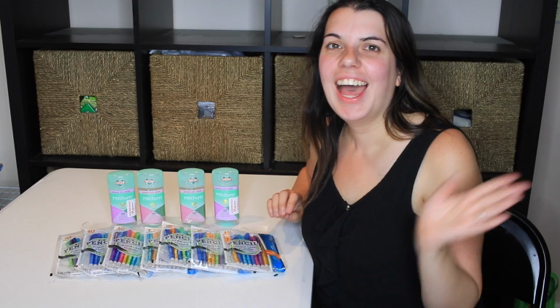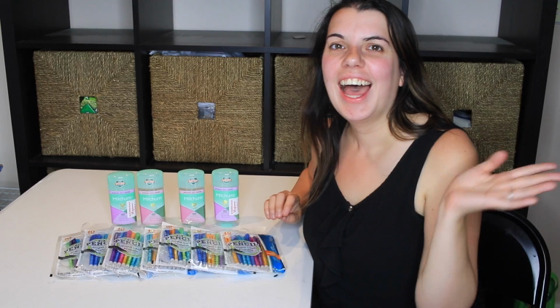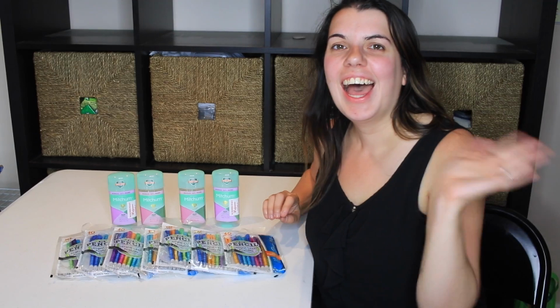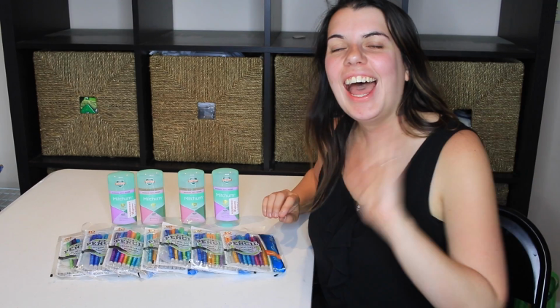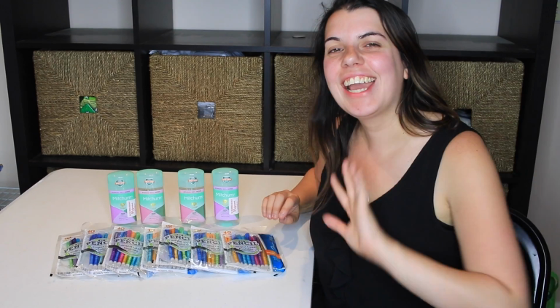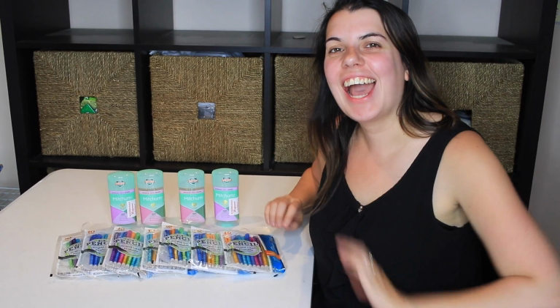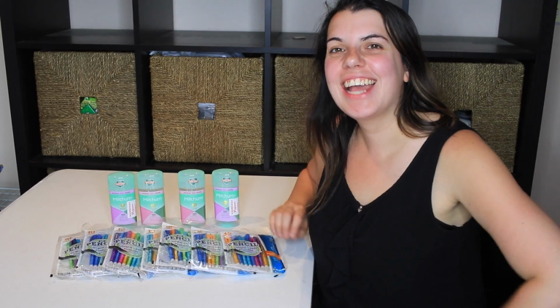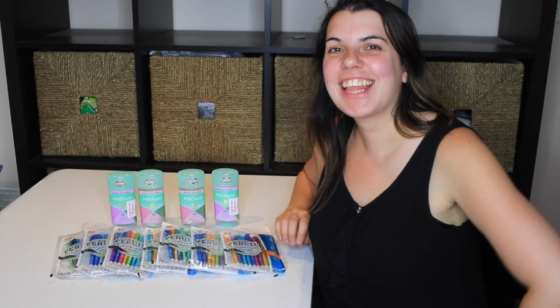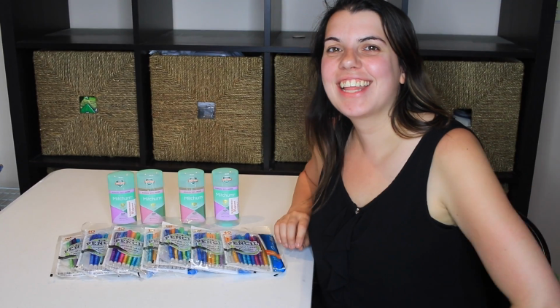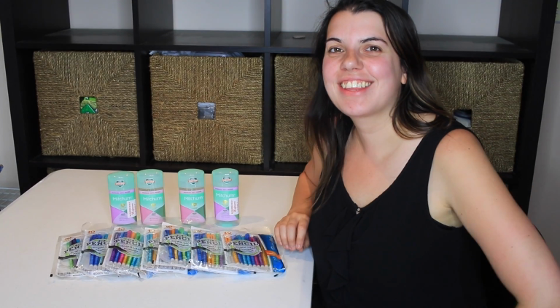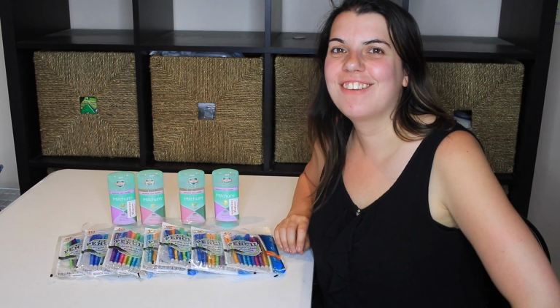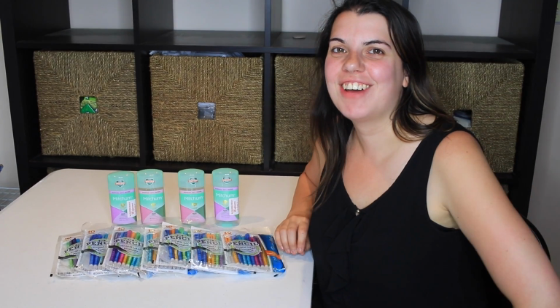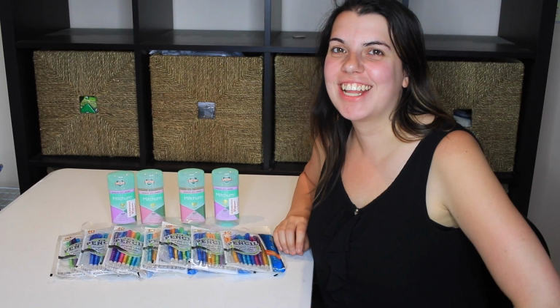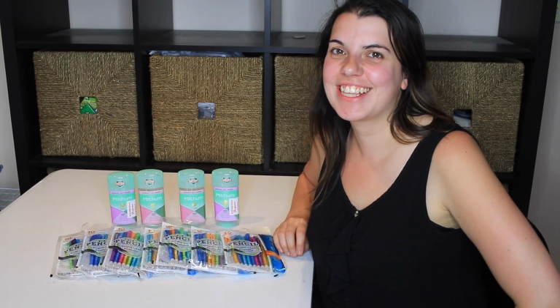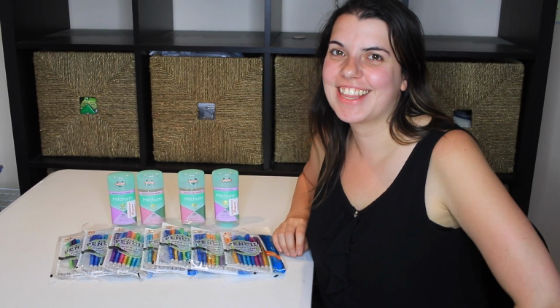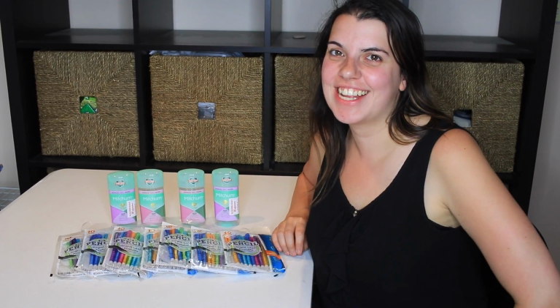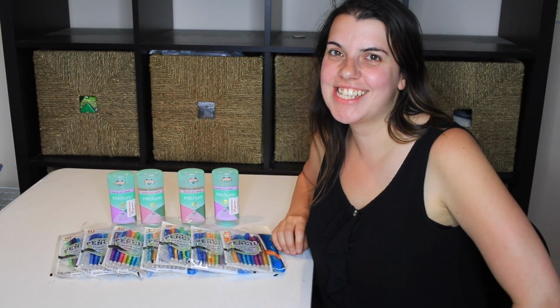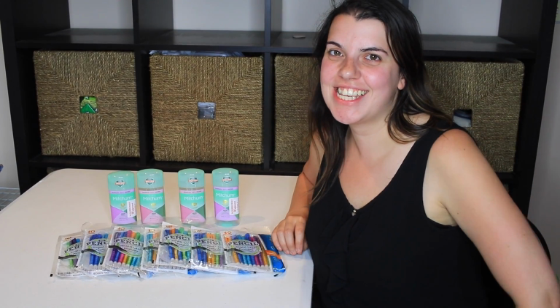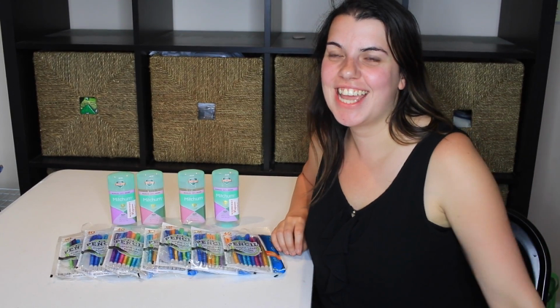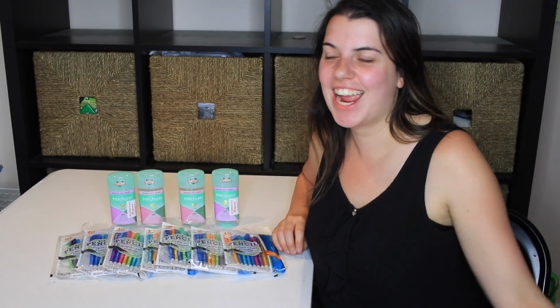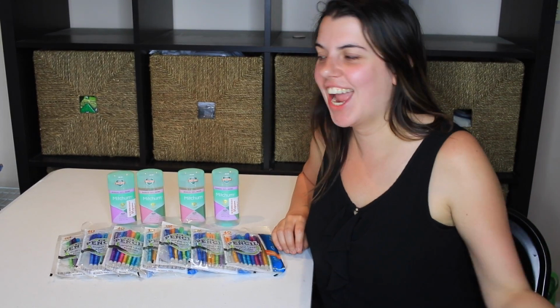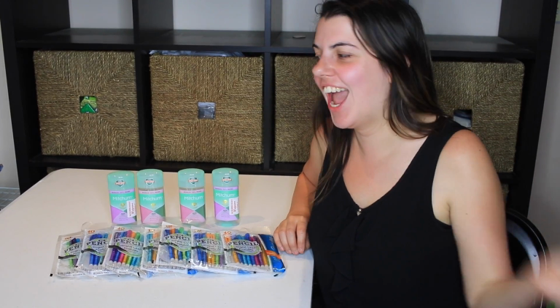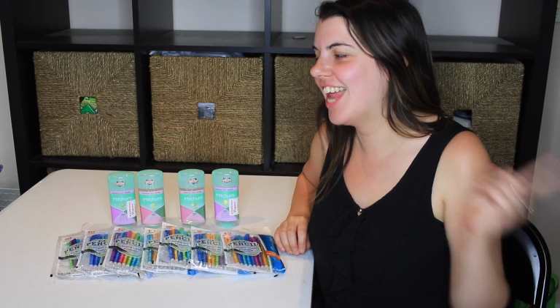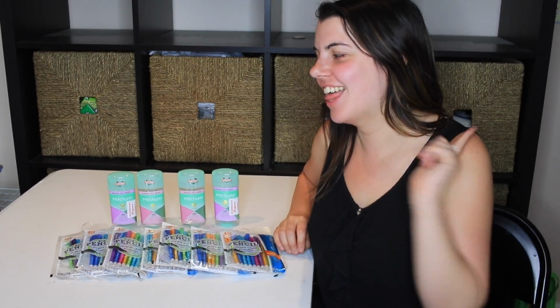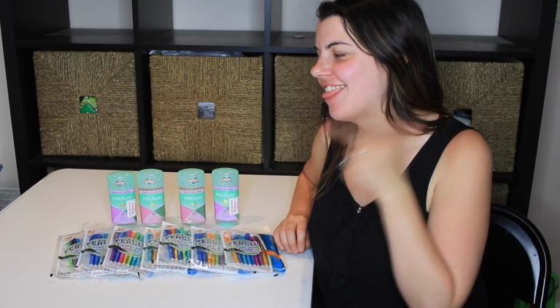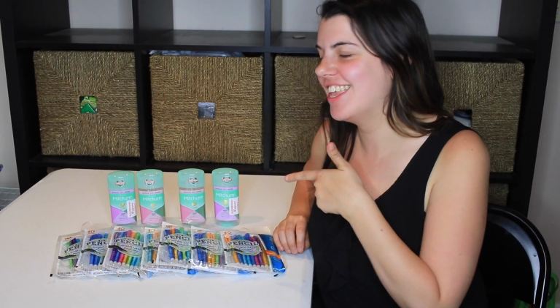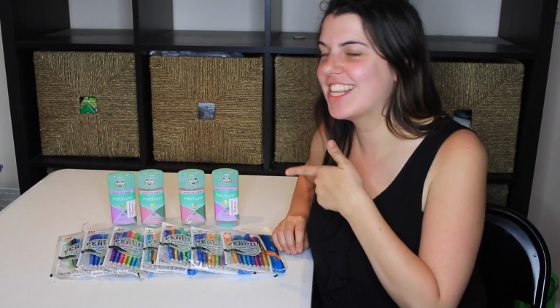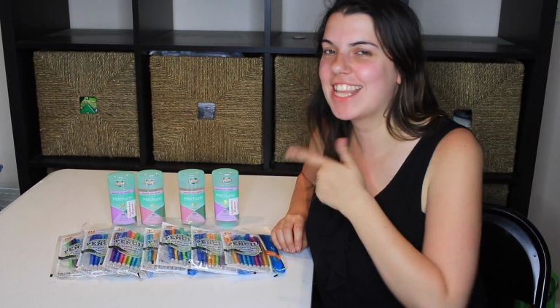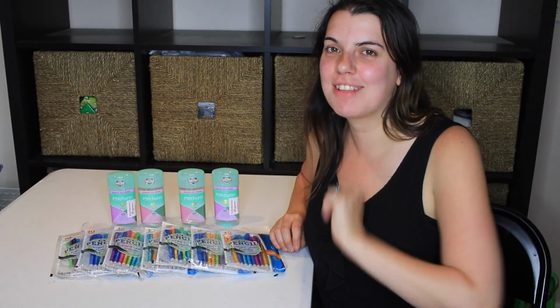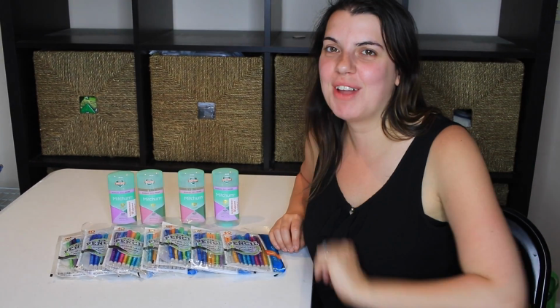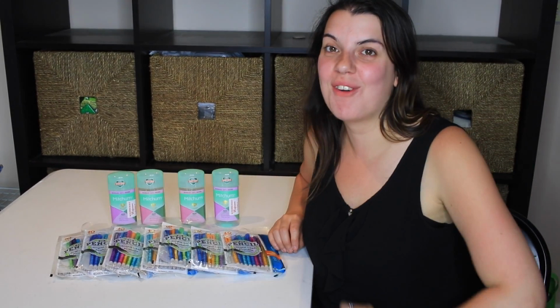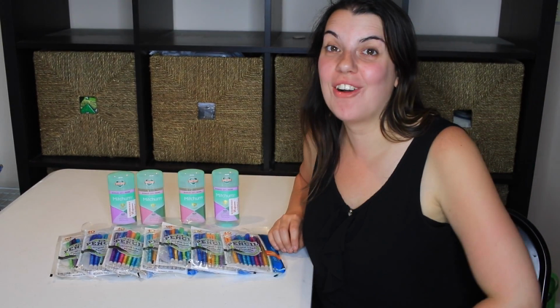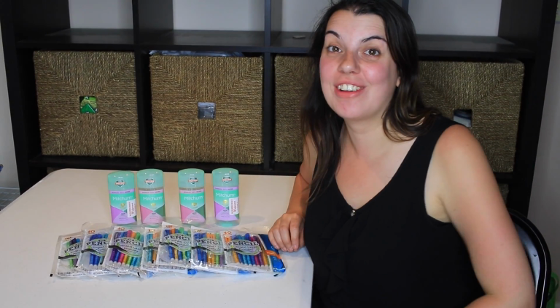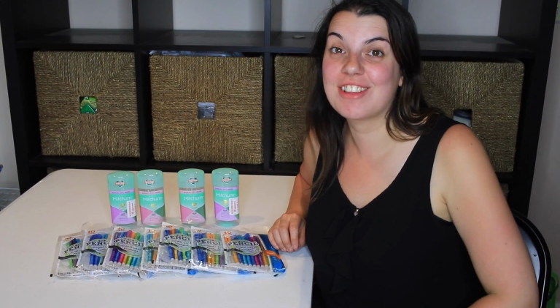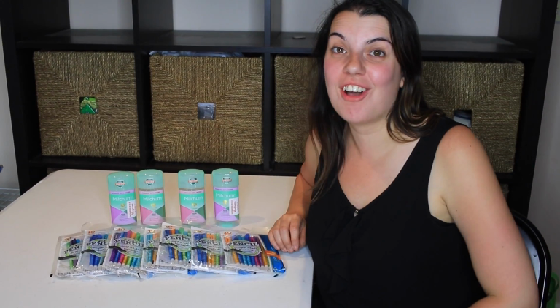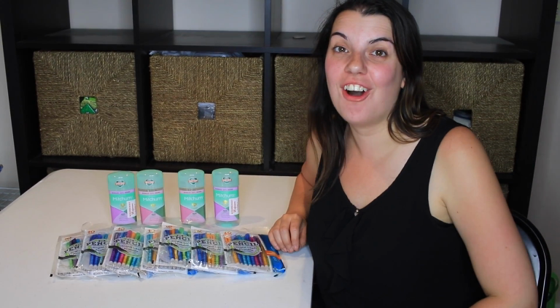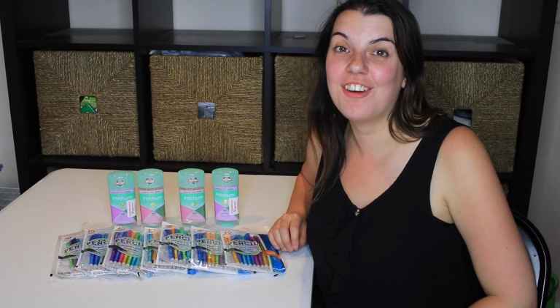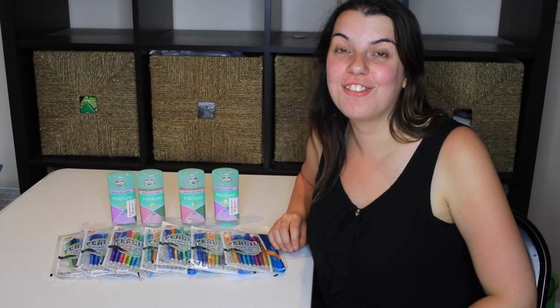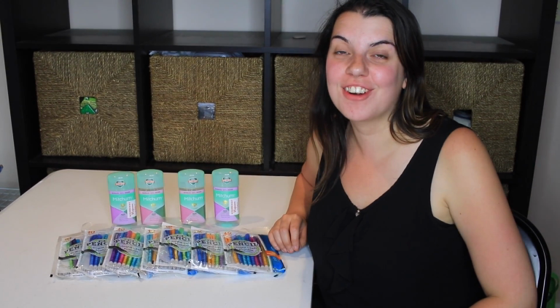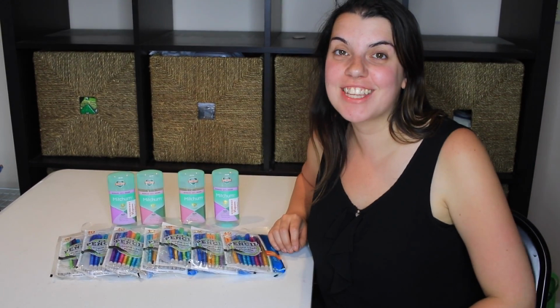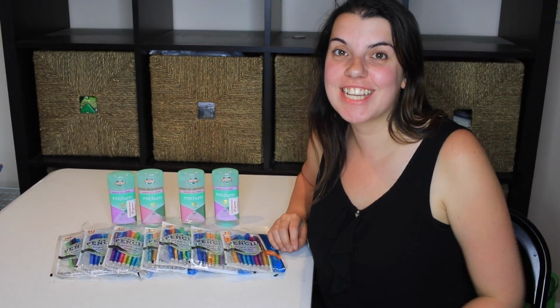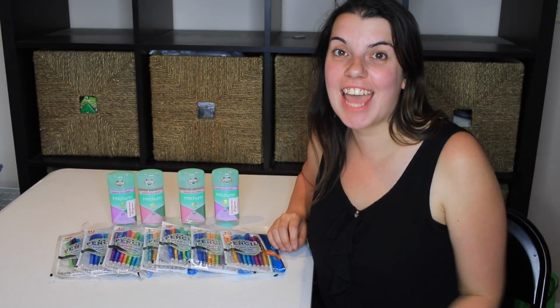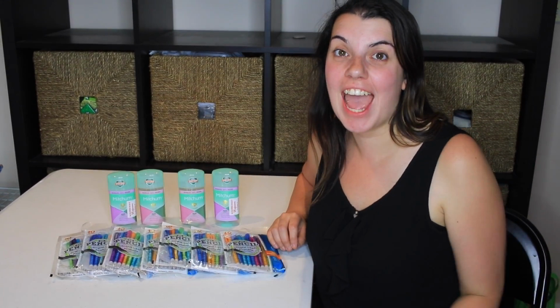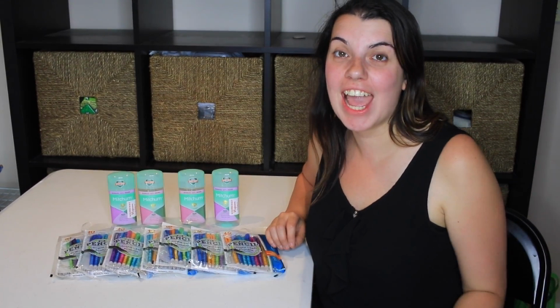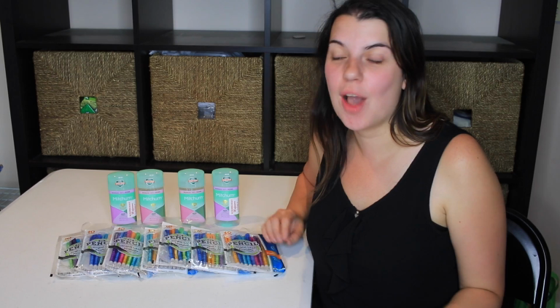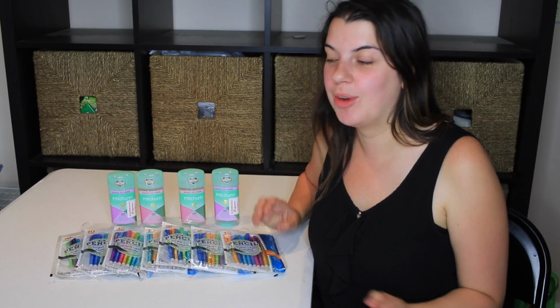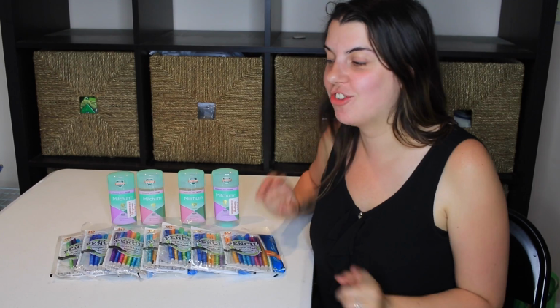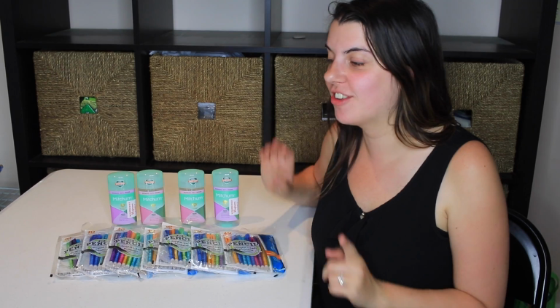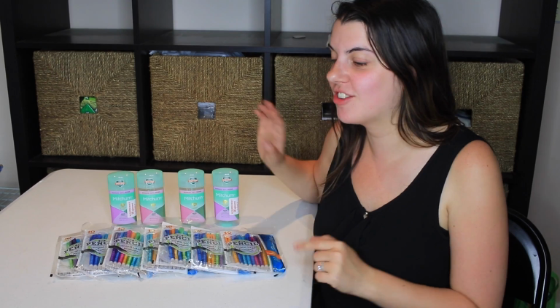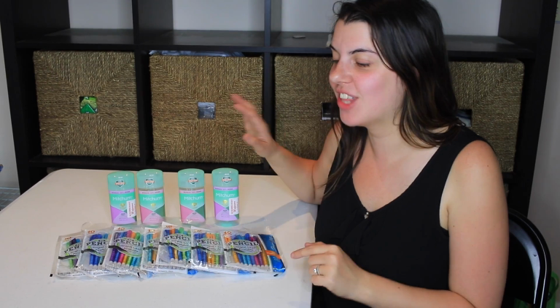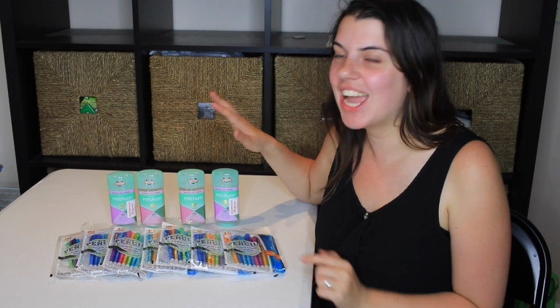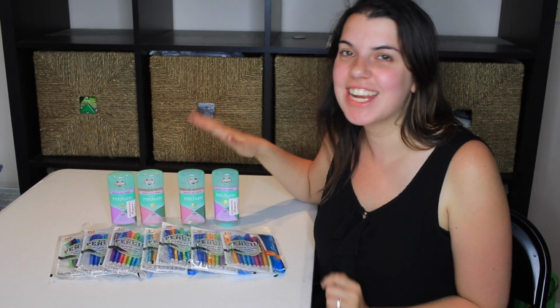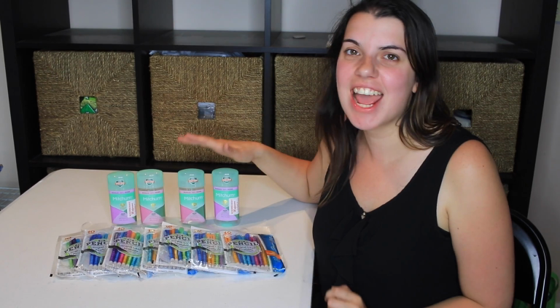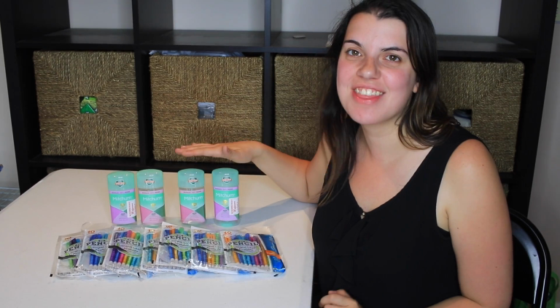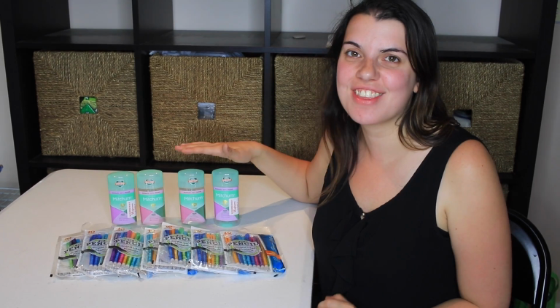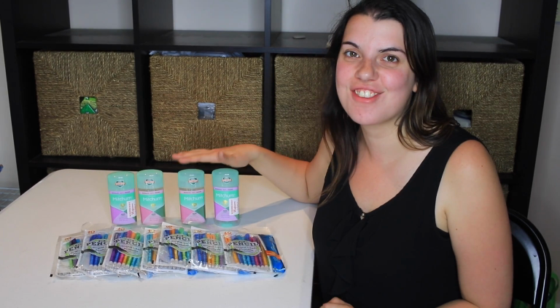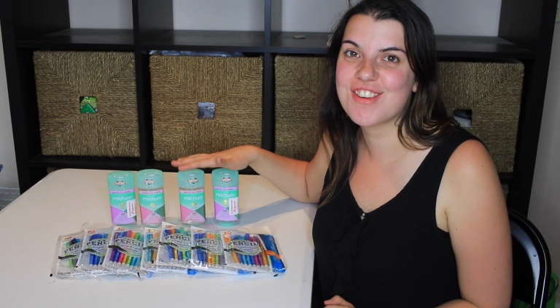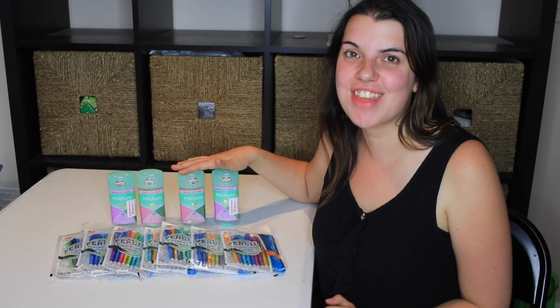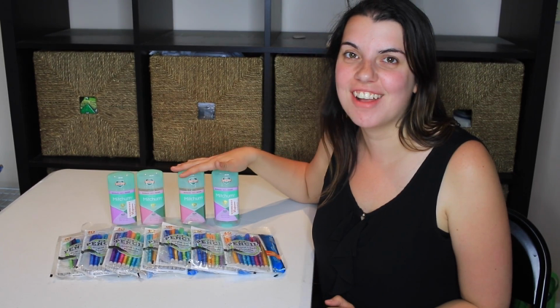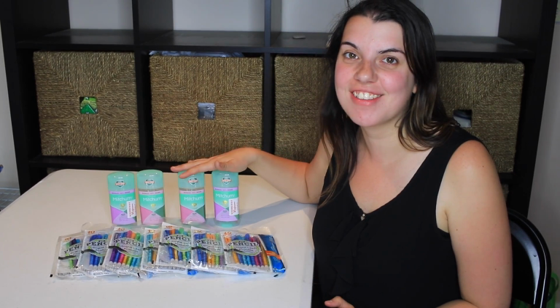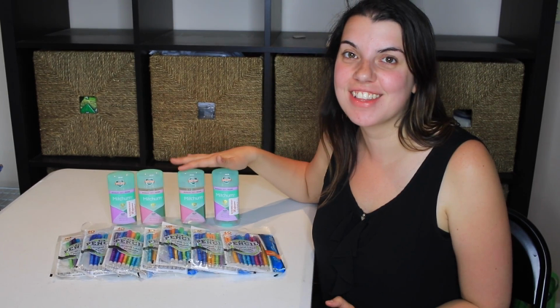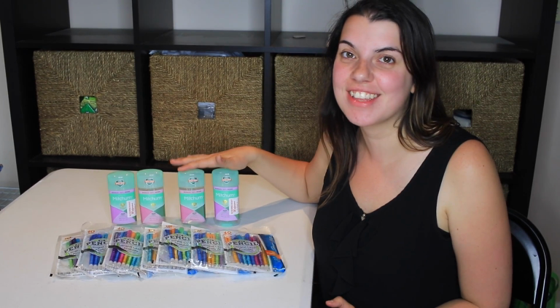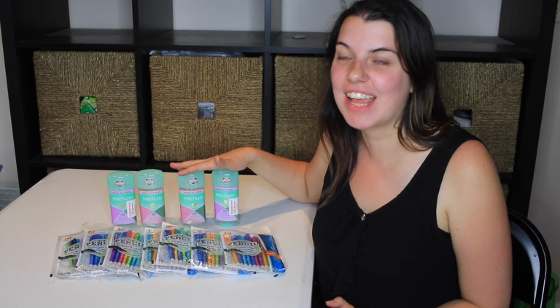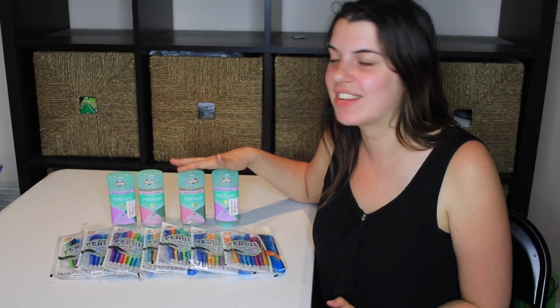Hi guys, it's Couponing Stacey here and this is my Walgreens haul for today, which is July 9th, 2017.